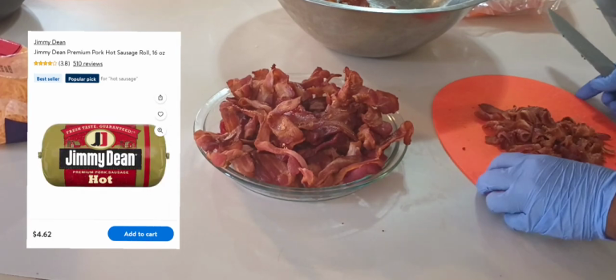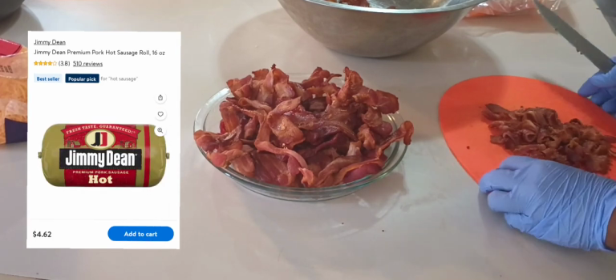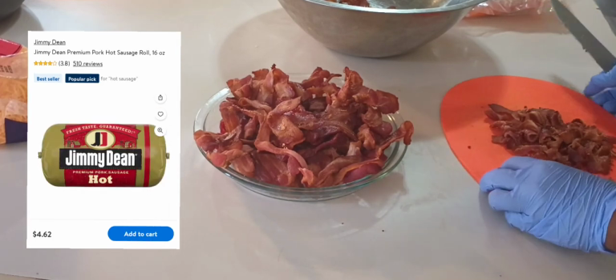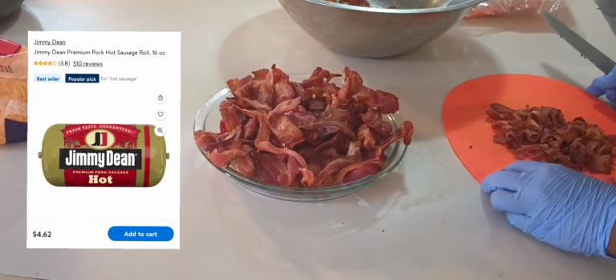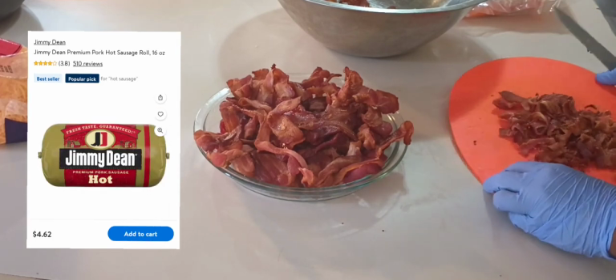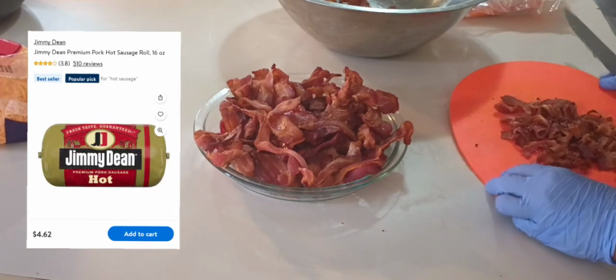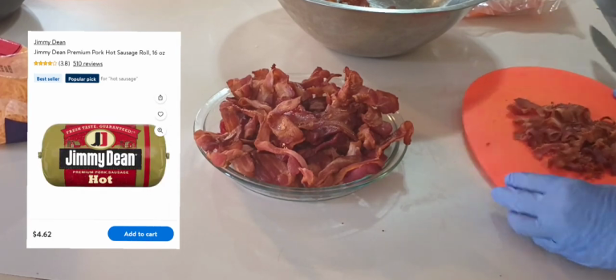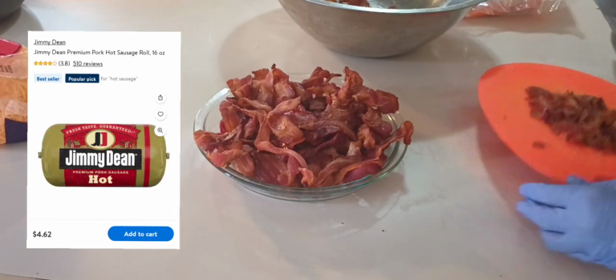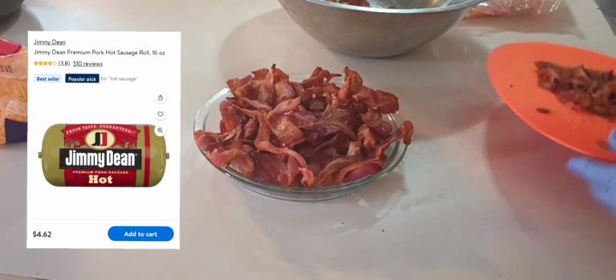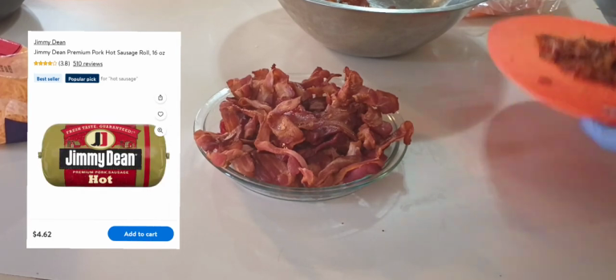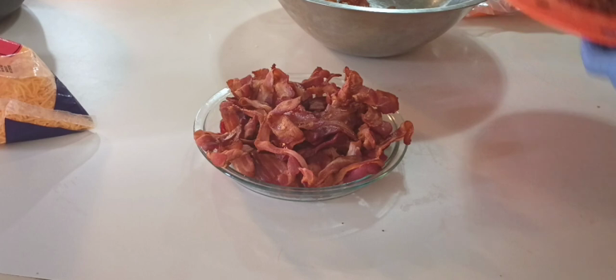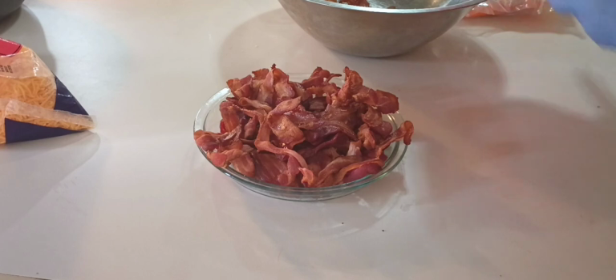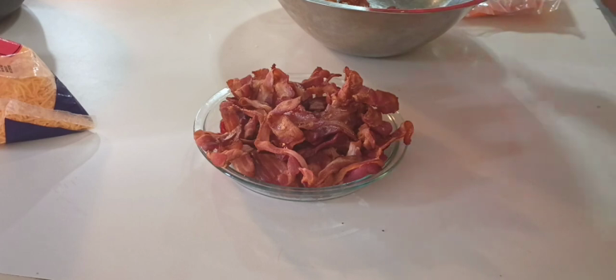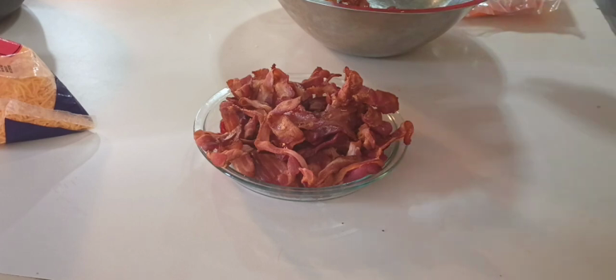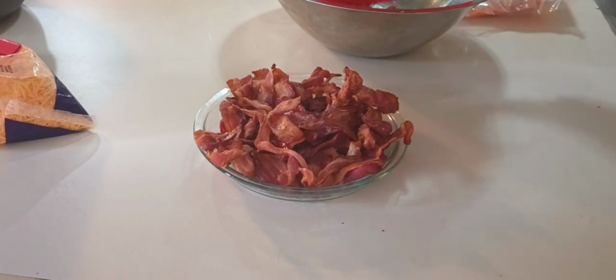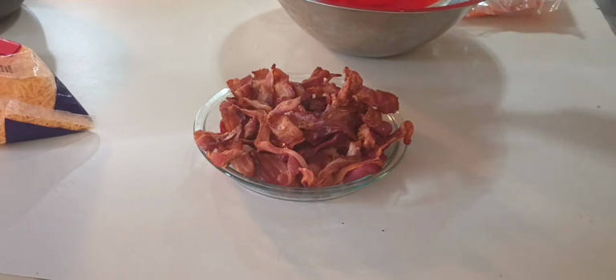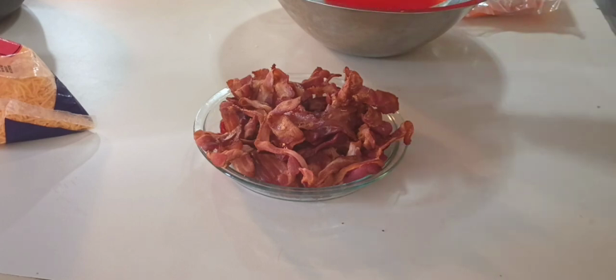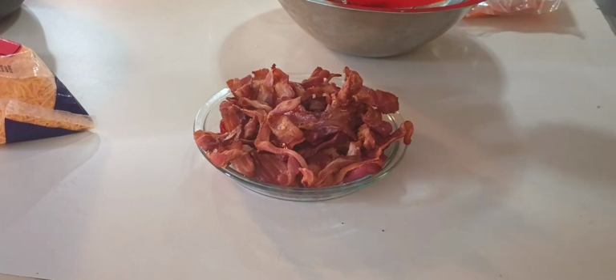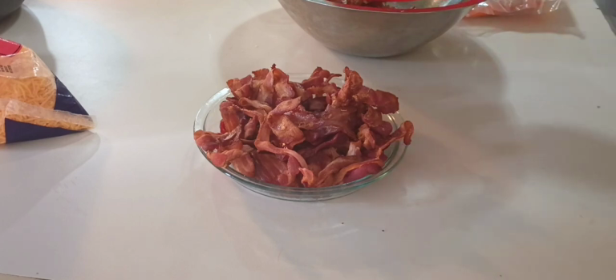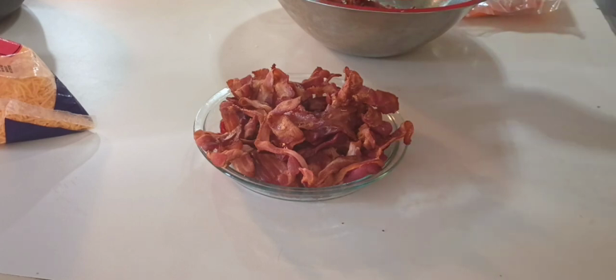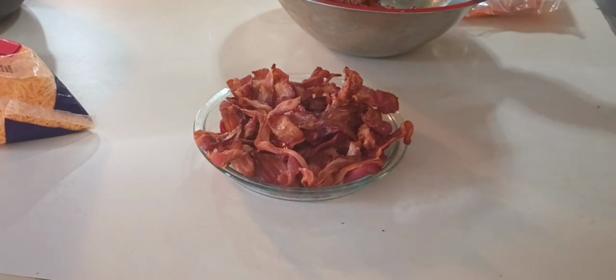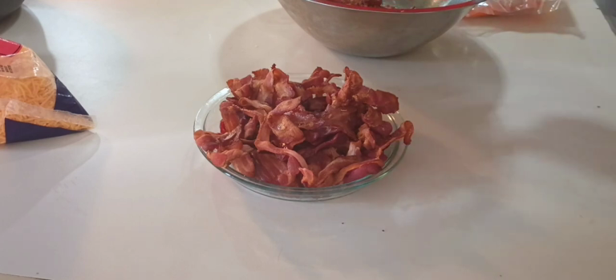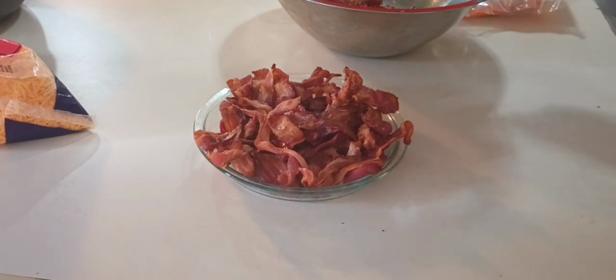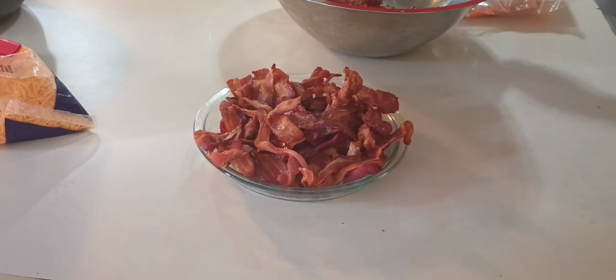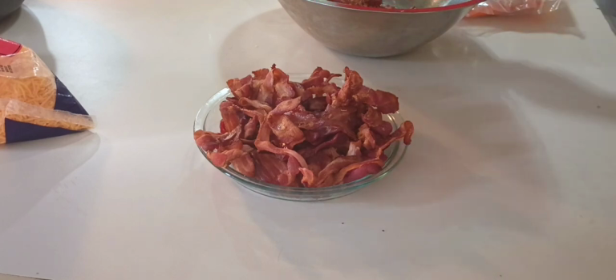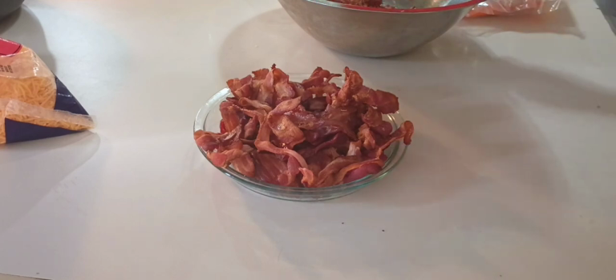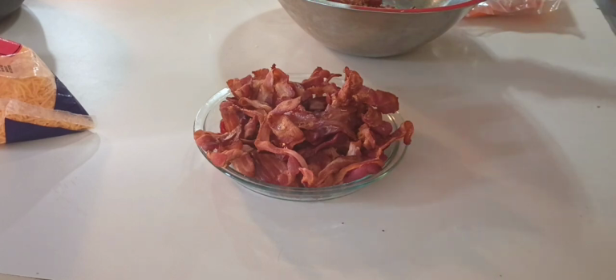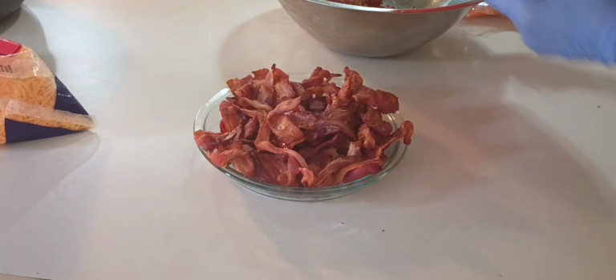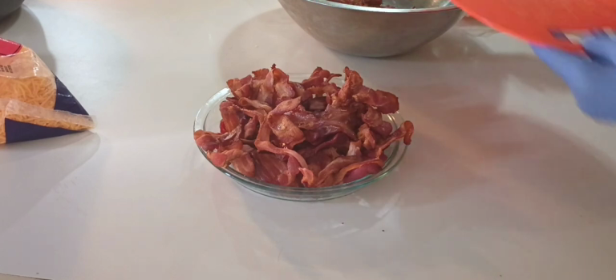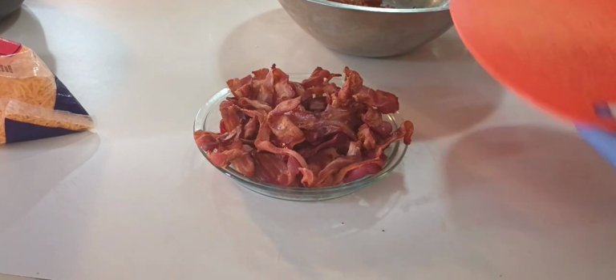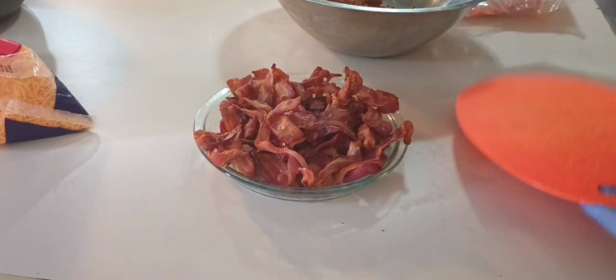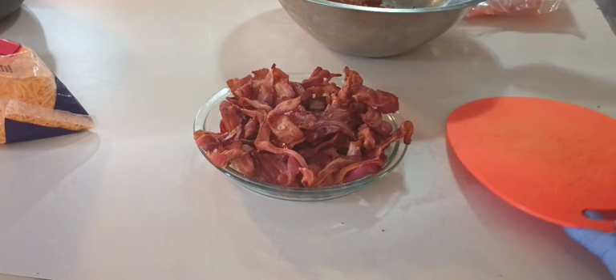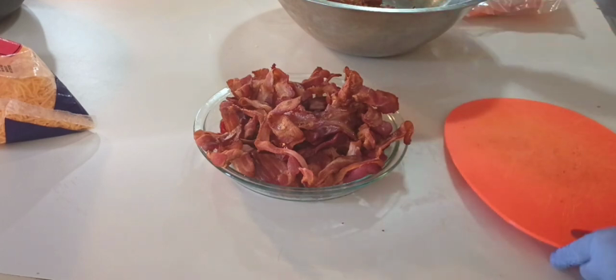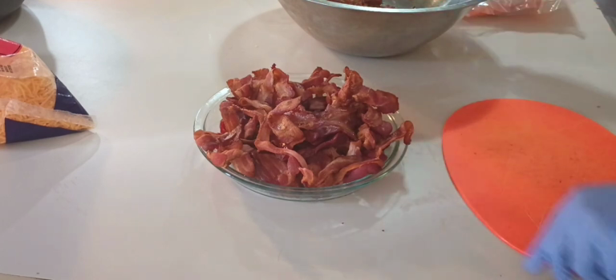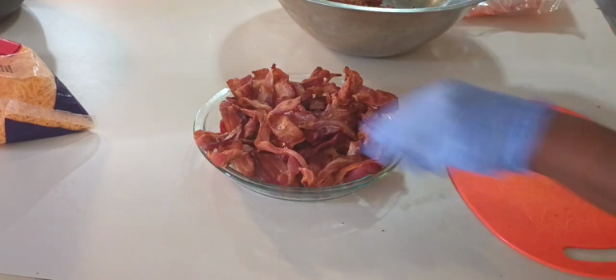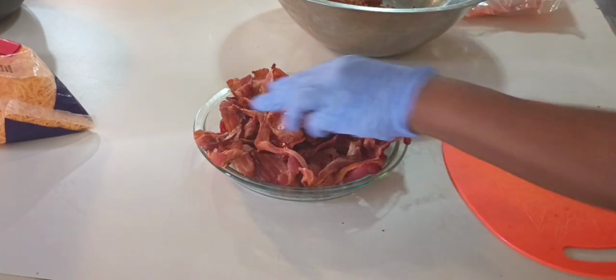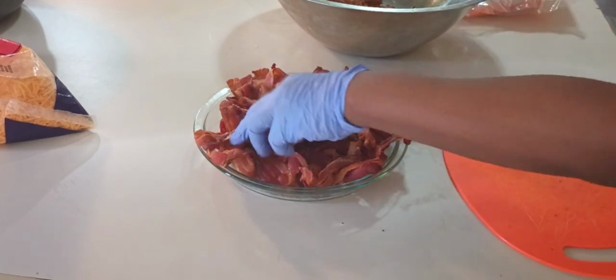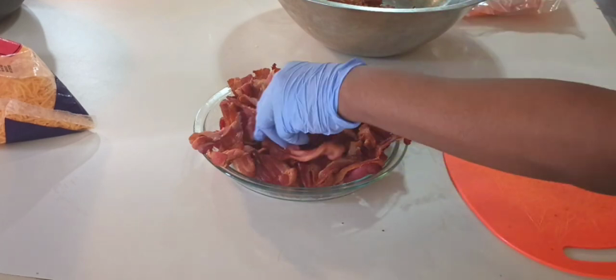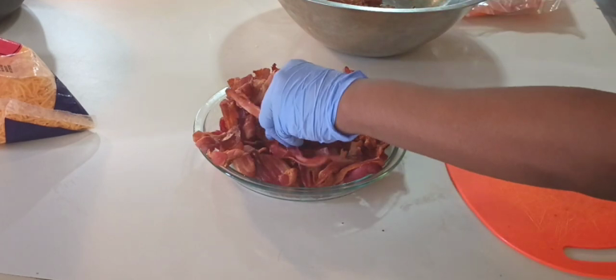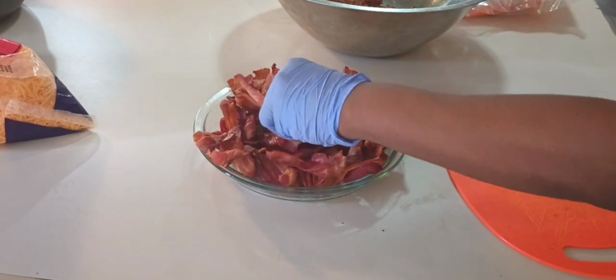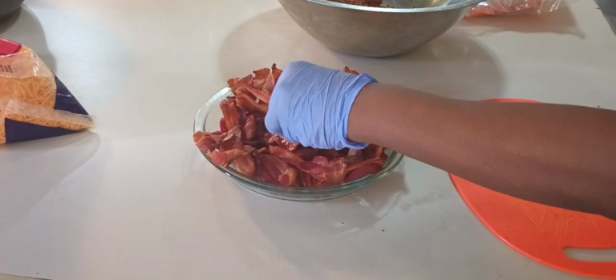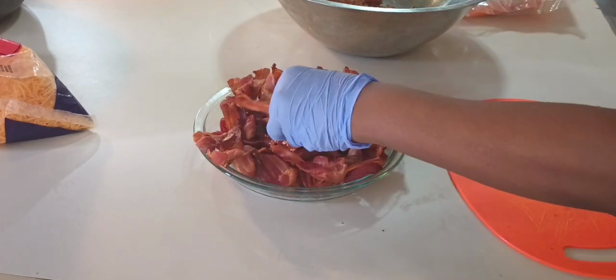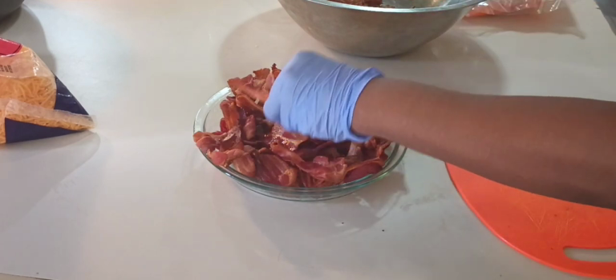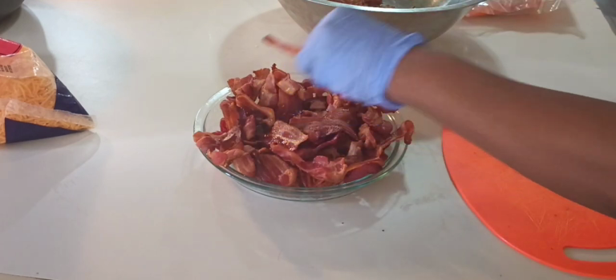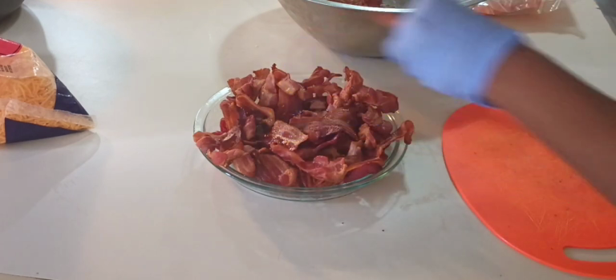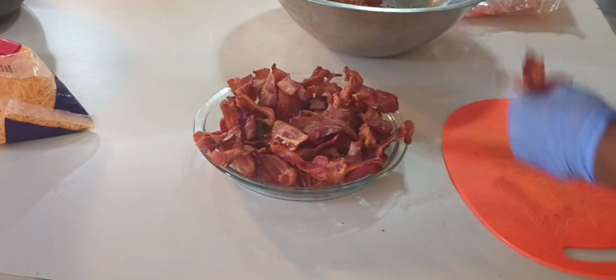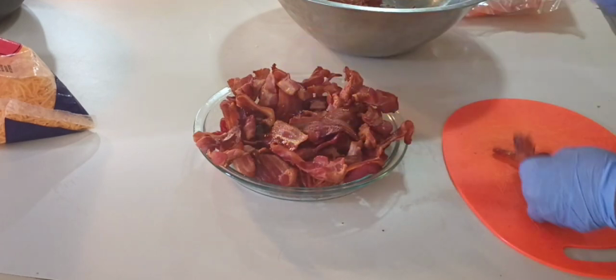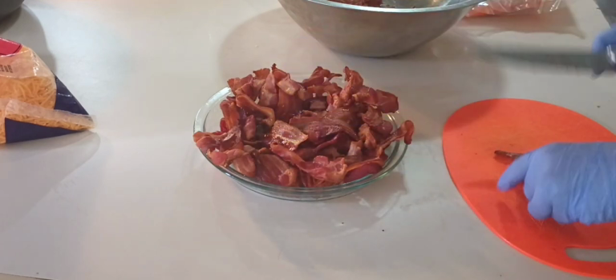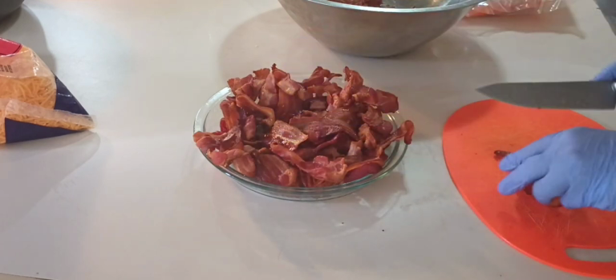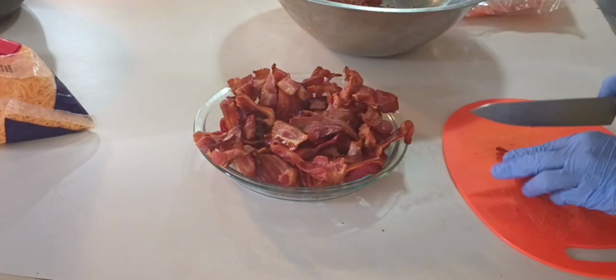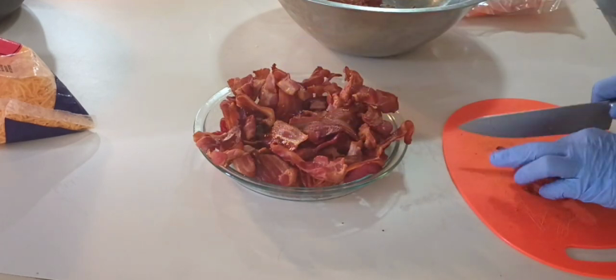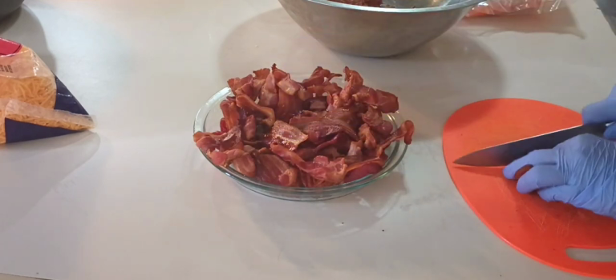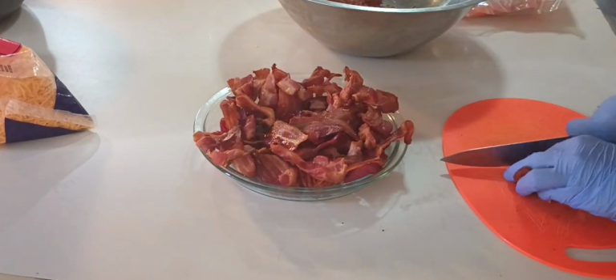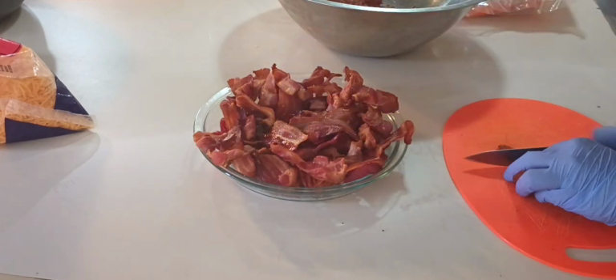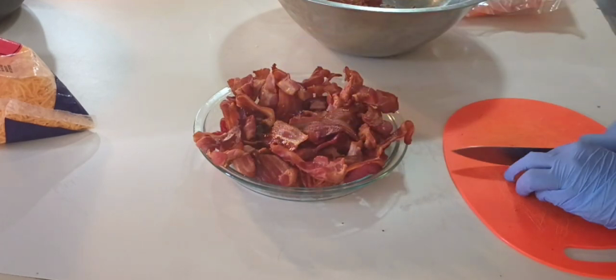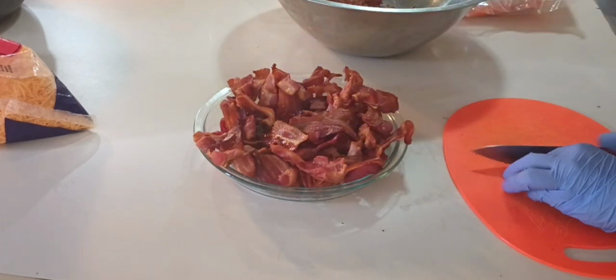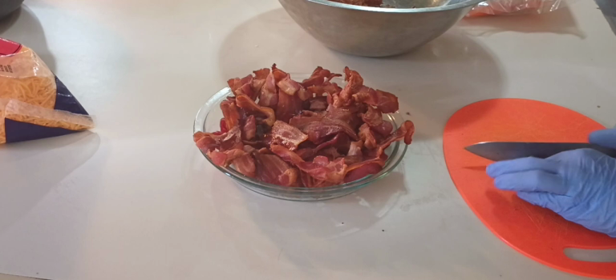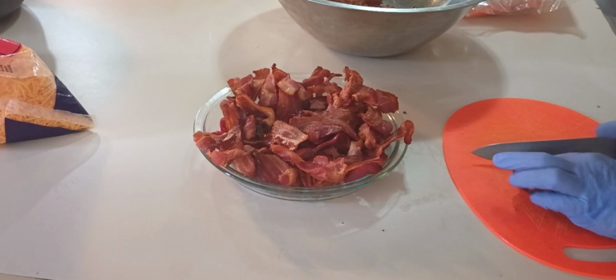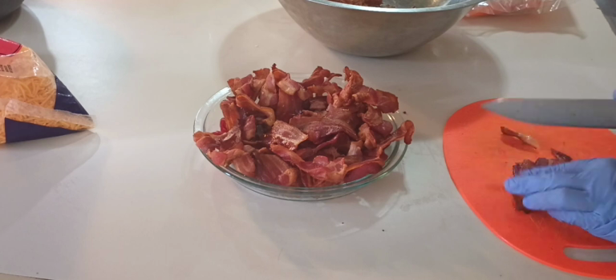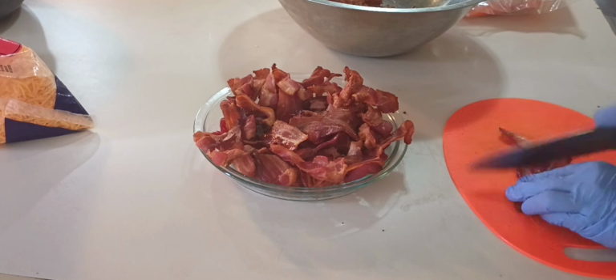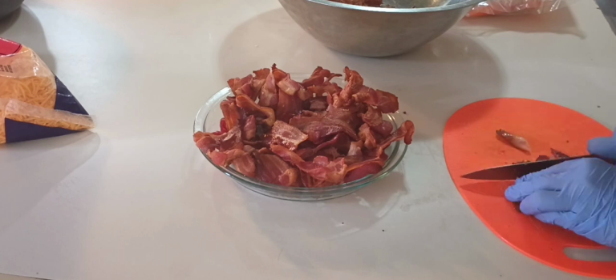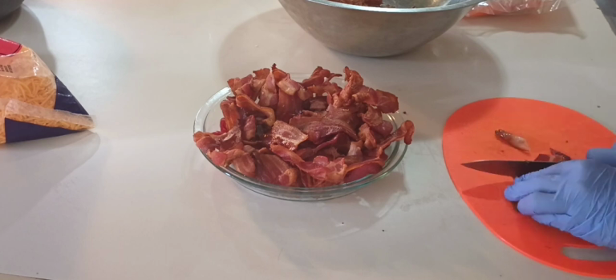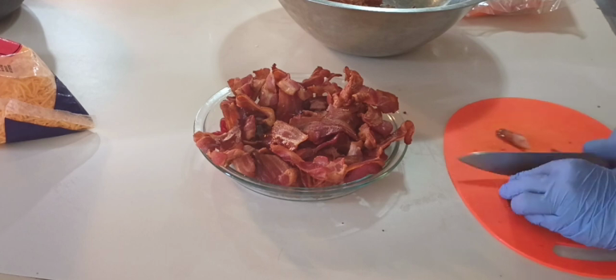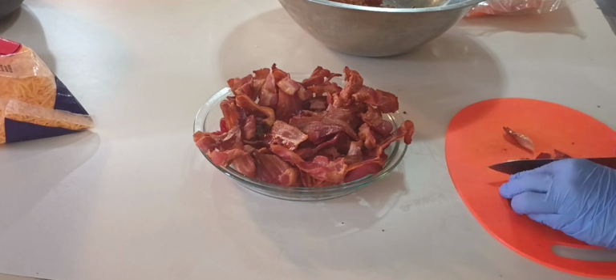What I'll do now is just mix everything together in that big bowl and then start making the burritos.